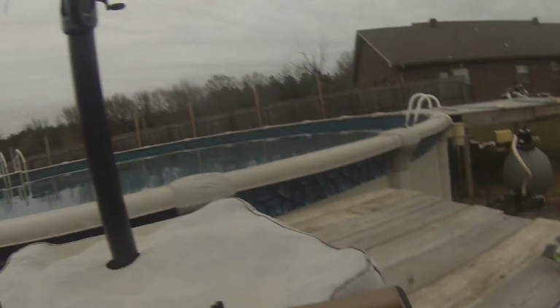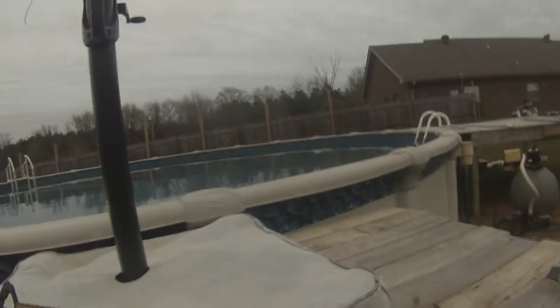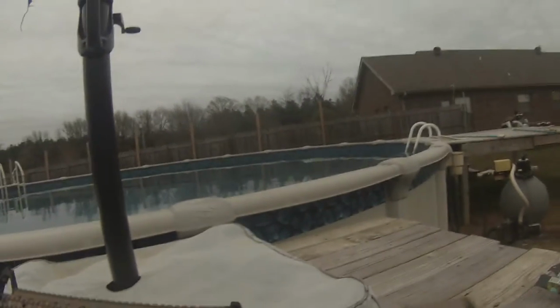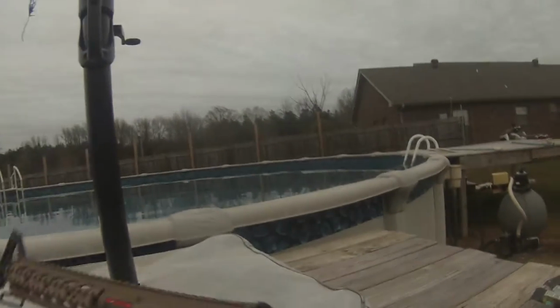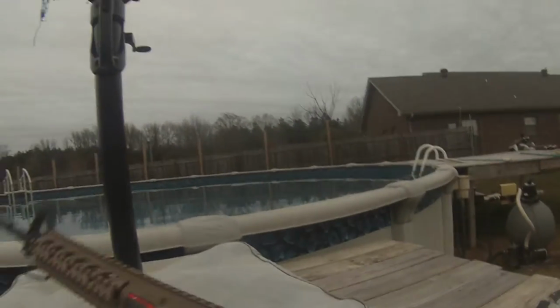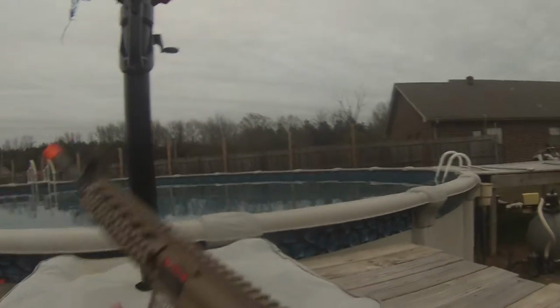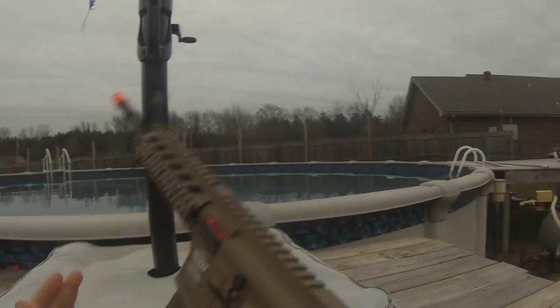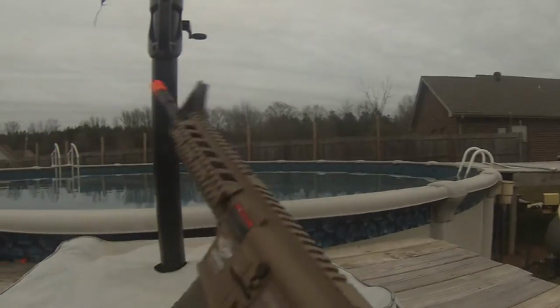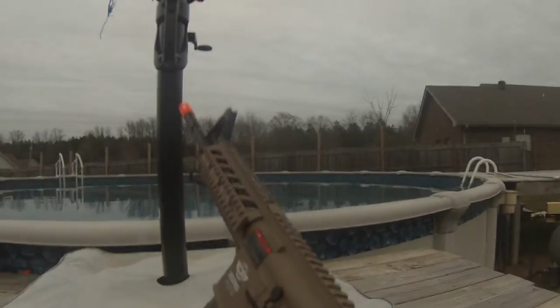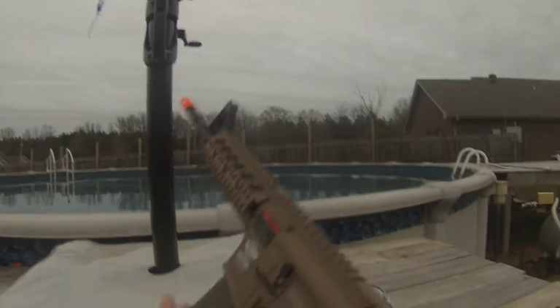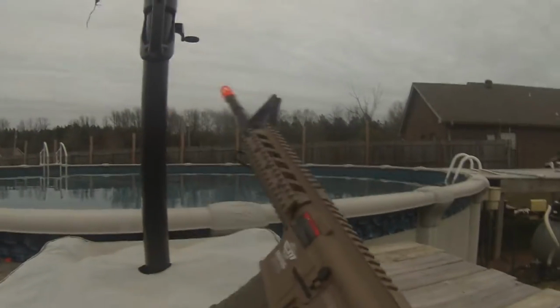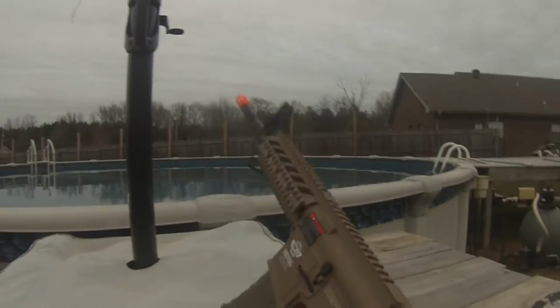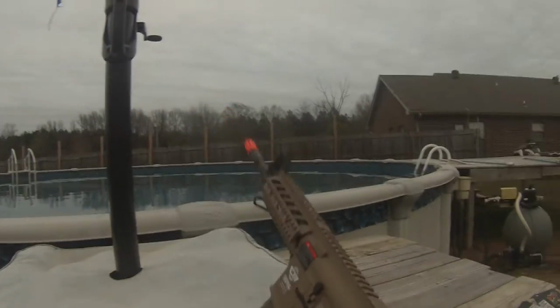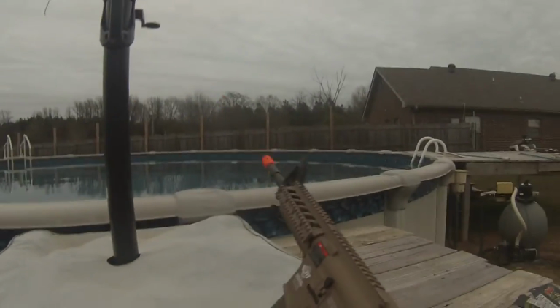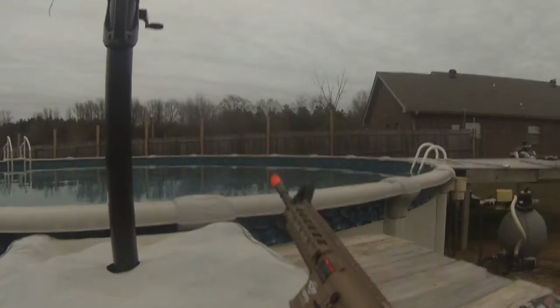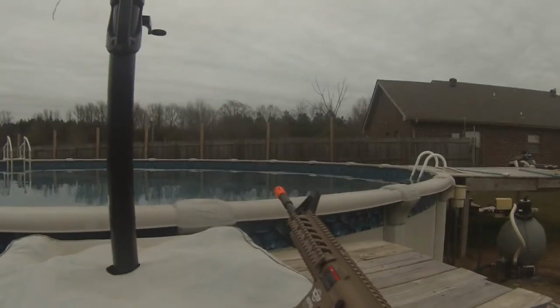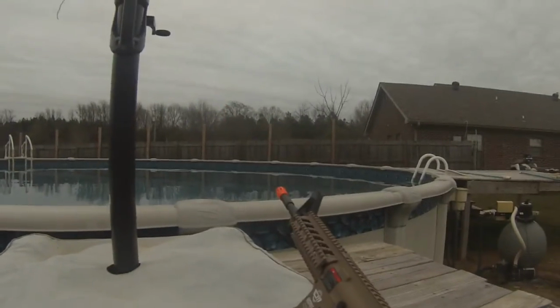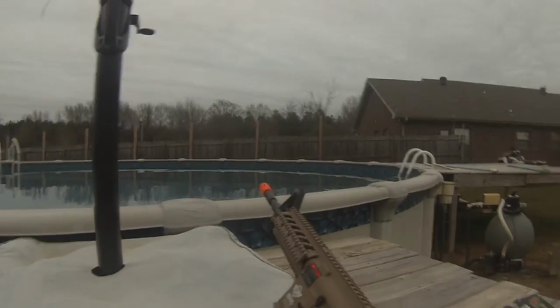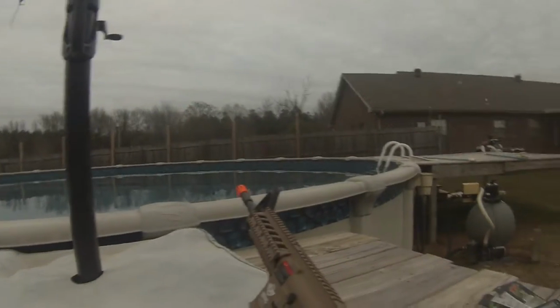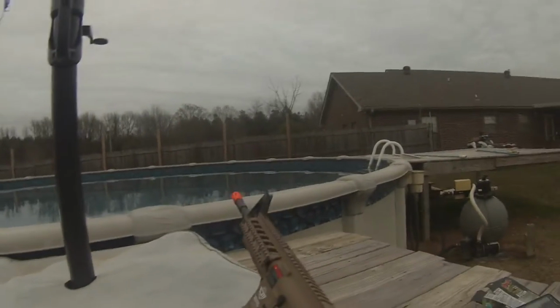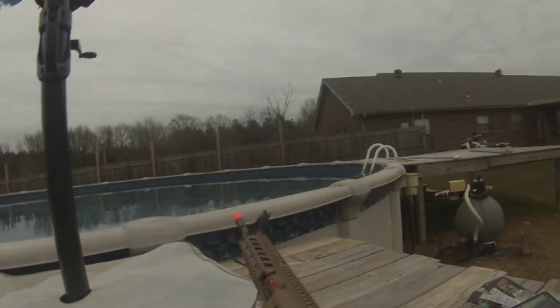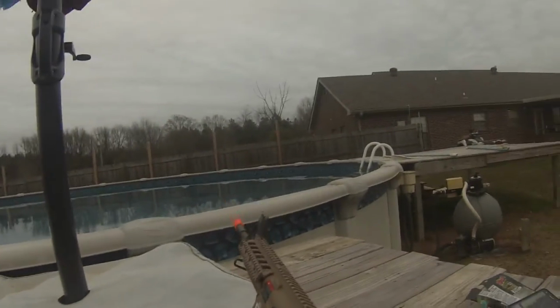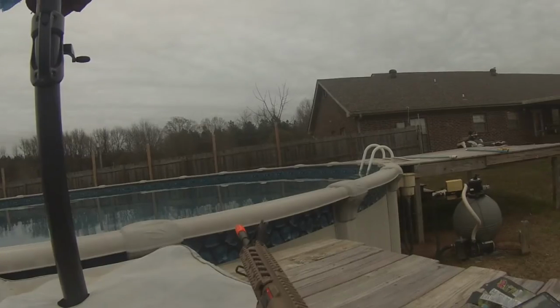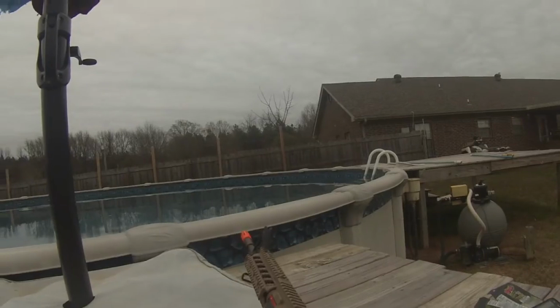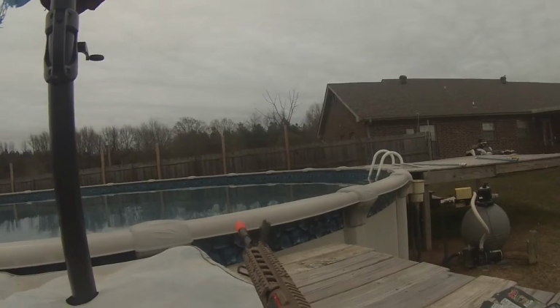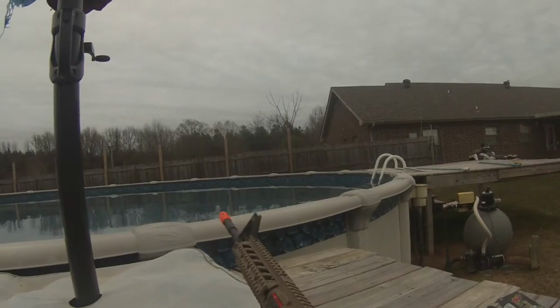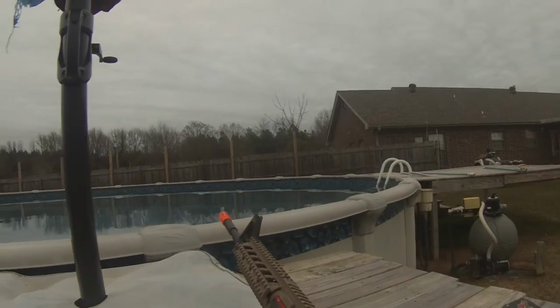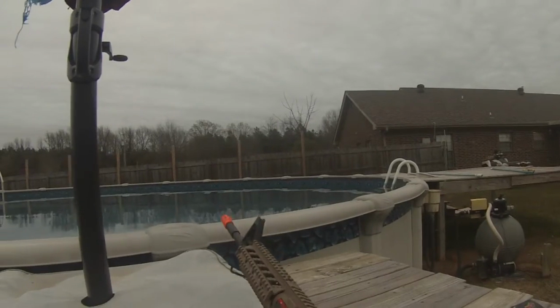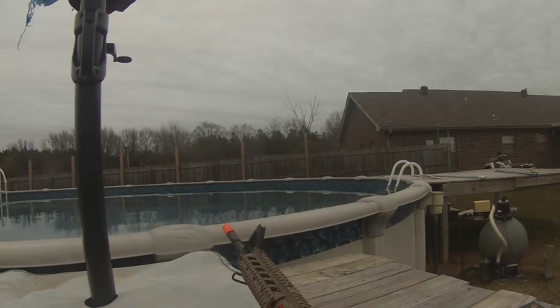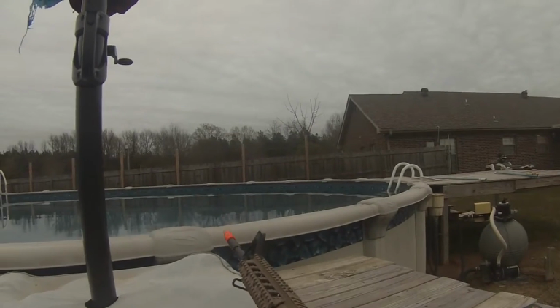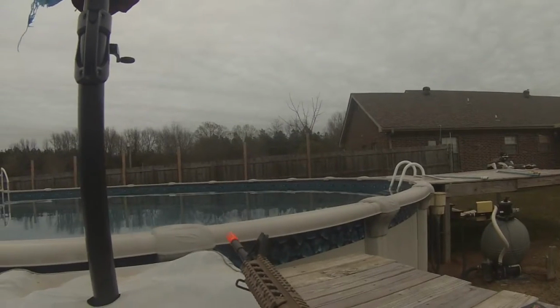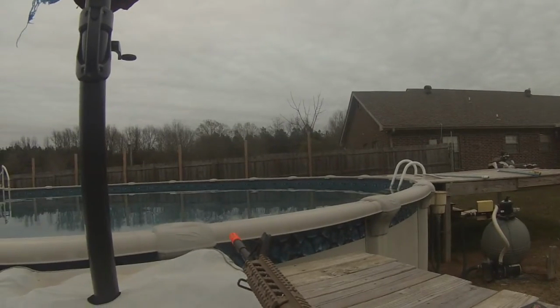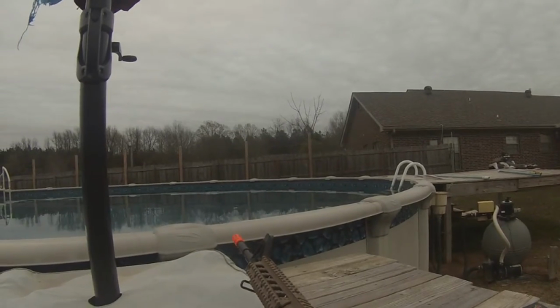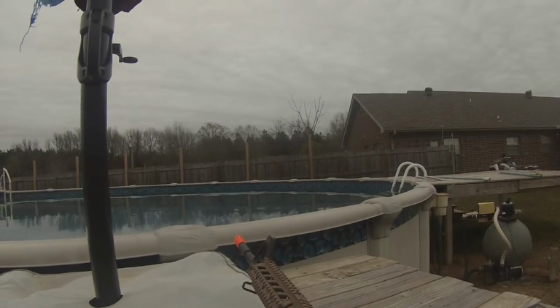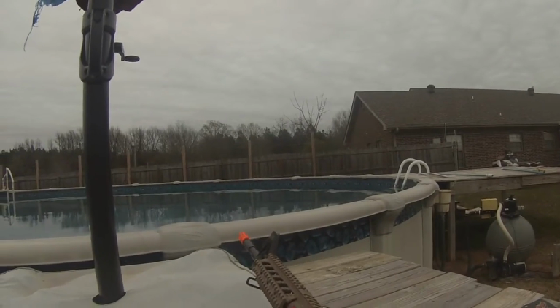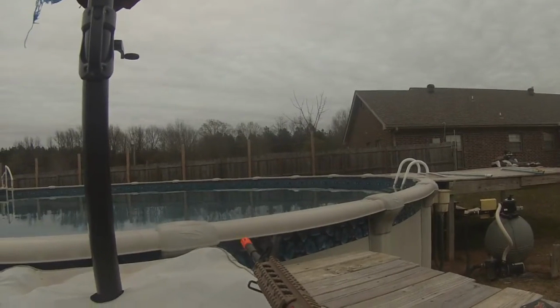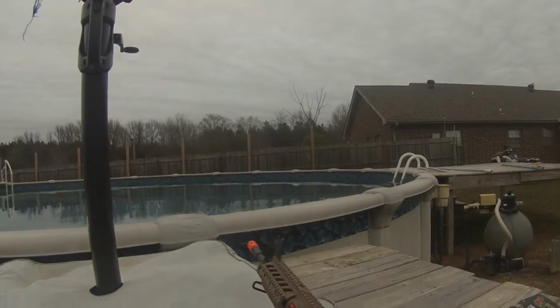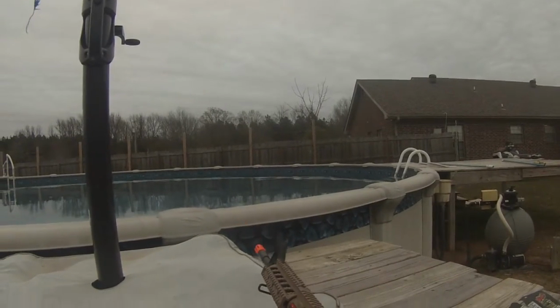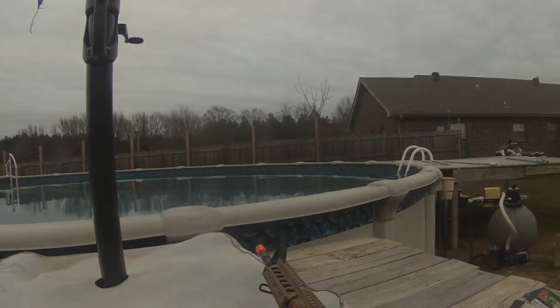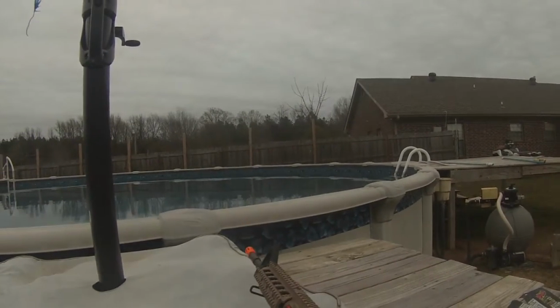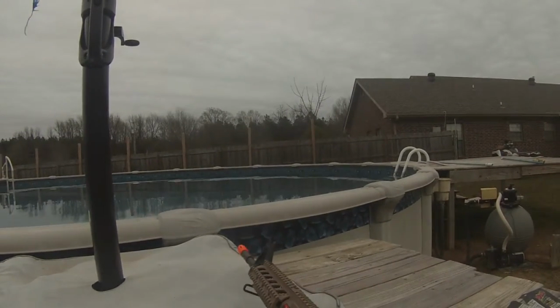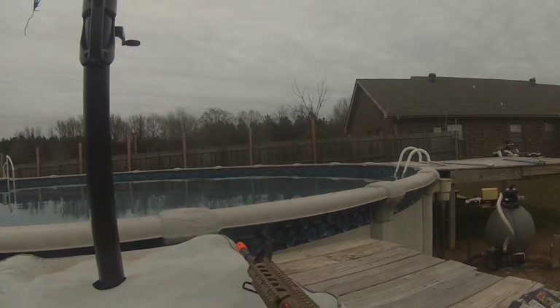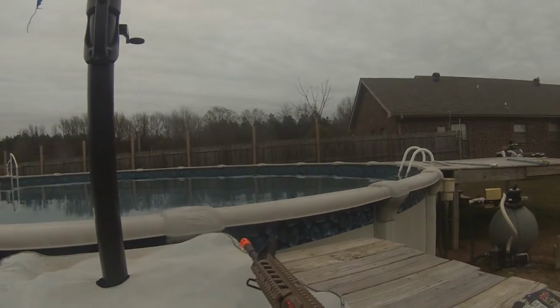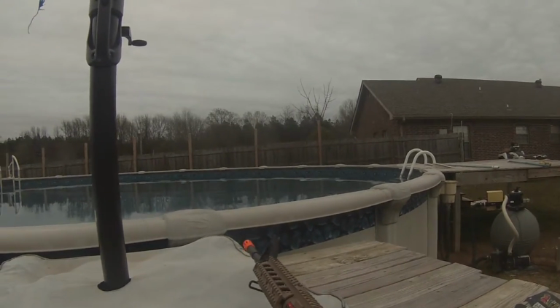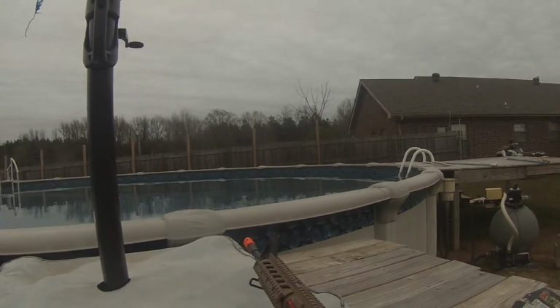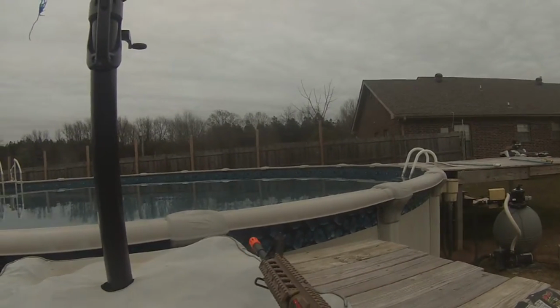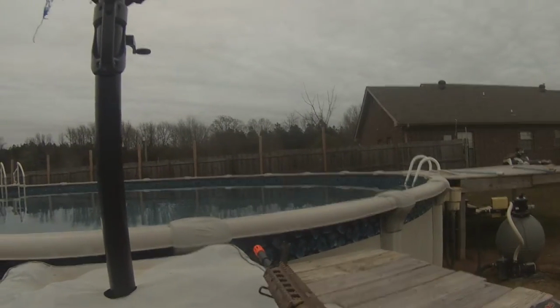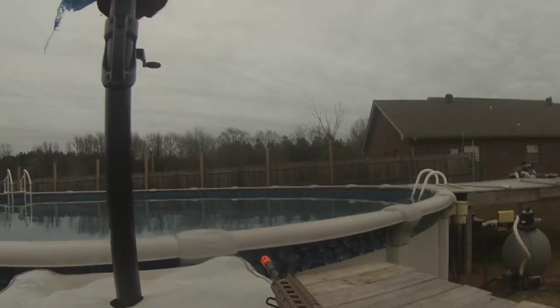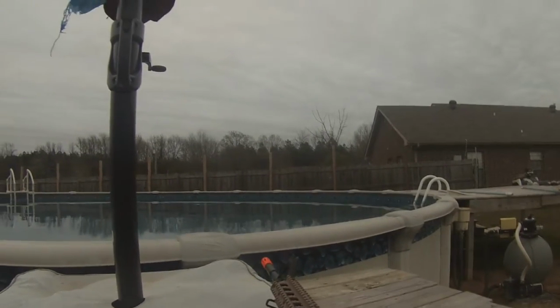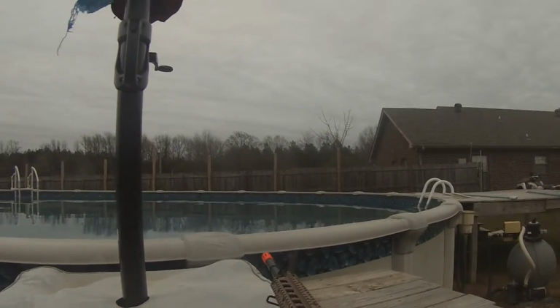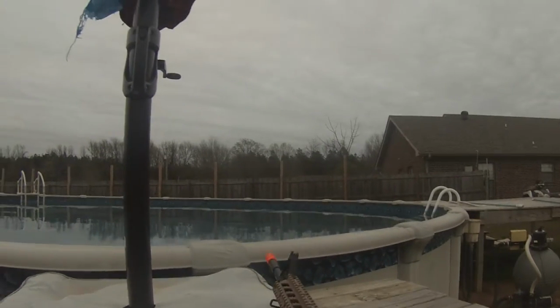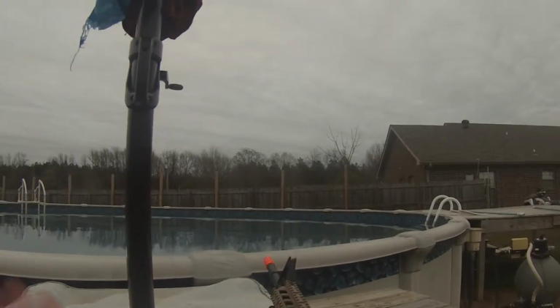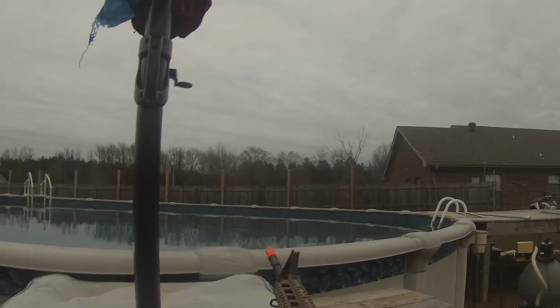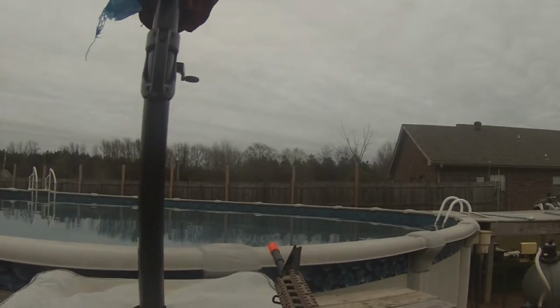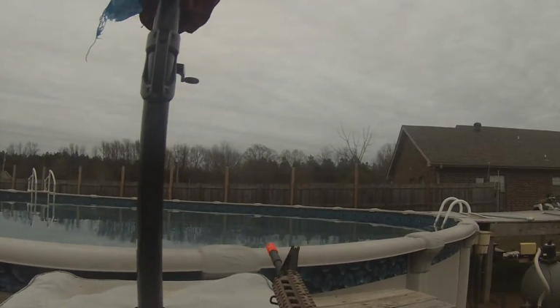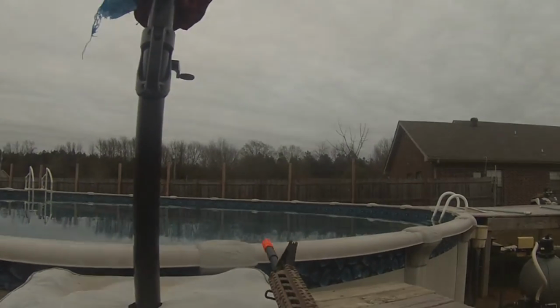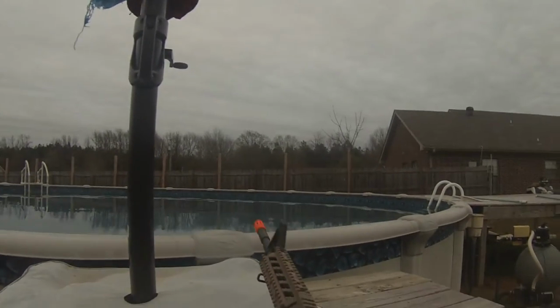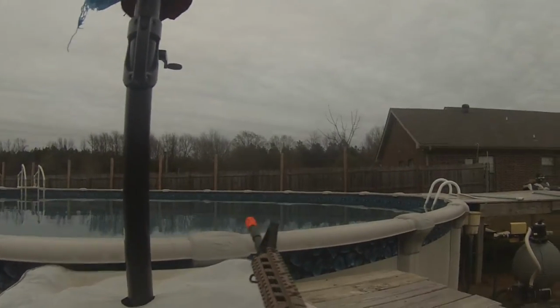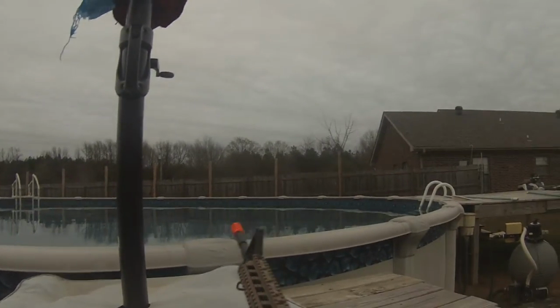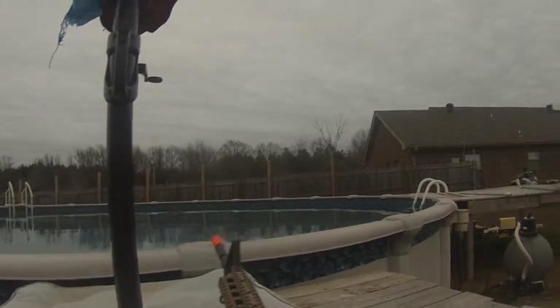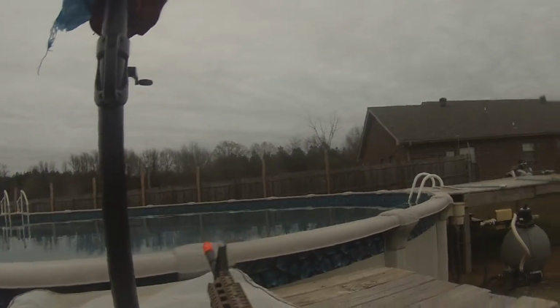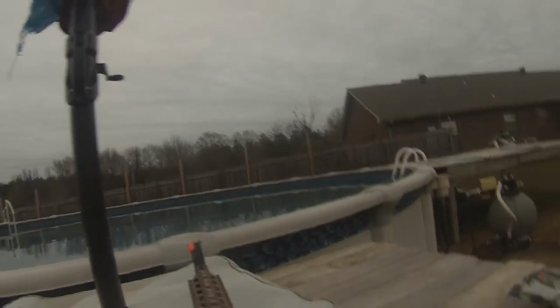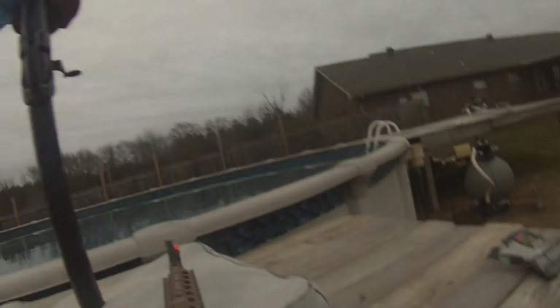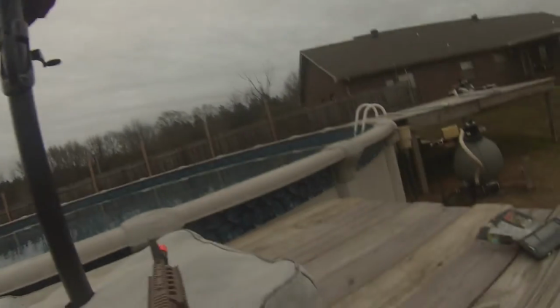This gun comes with a 450 round magazine and an 8.4 volt battery. Mine came with a 9.6 volt because I bought it special off of a website.